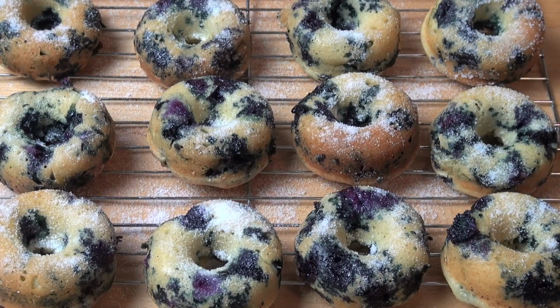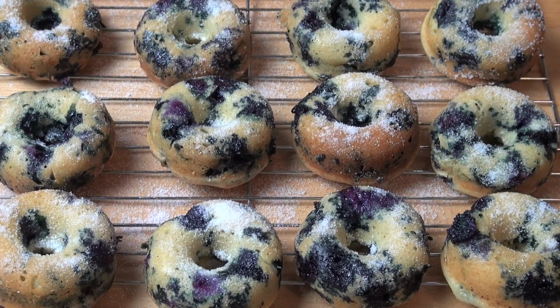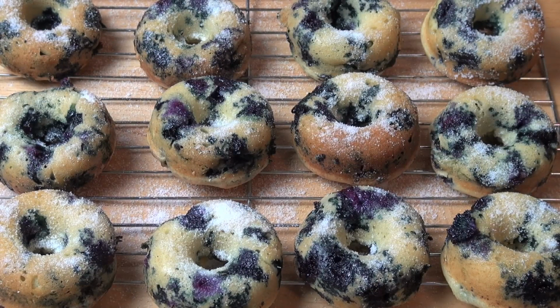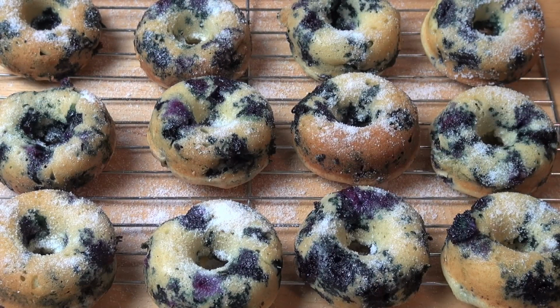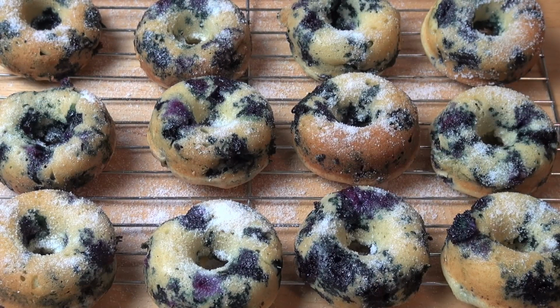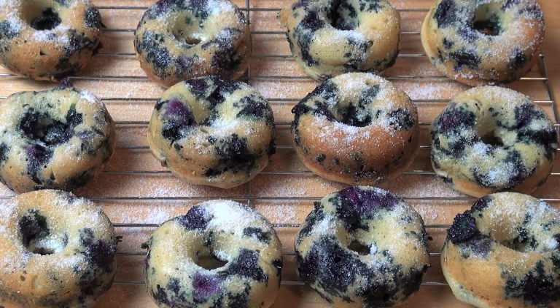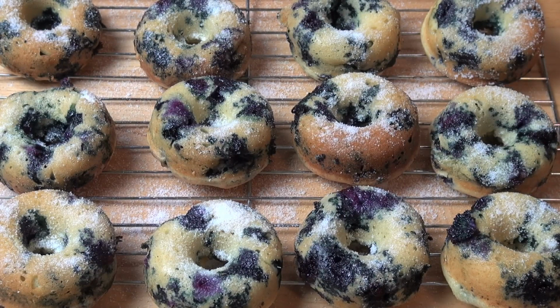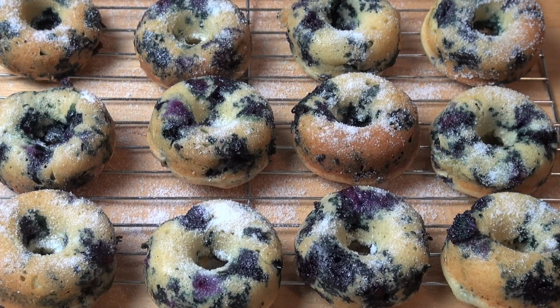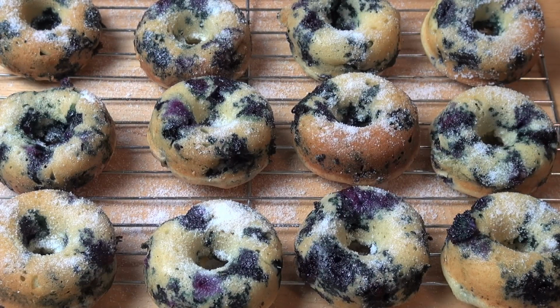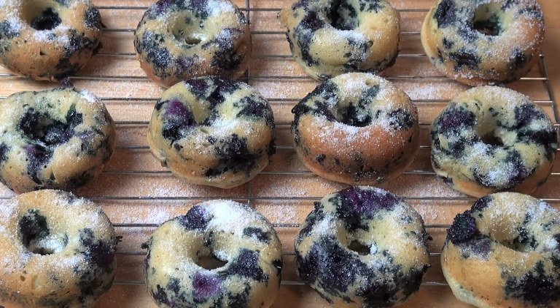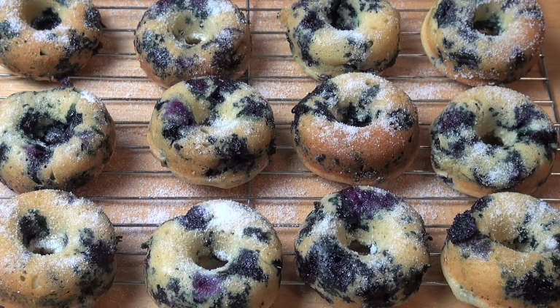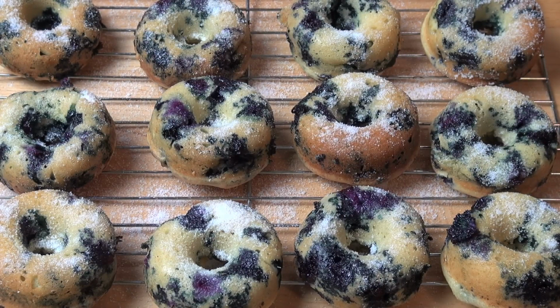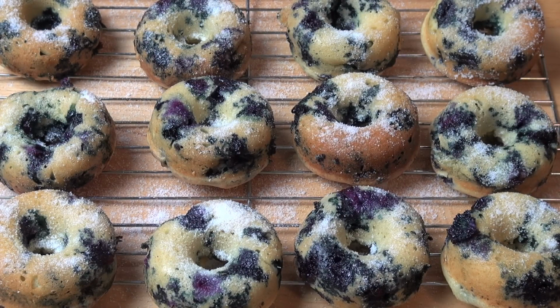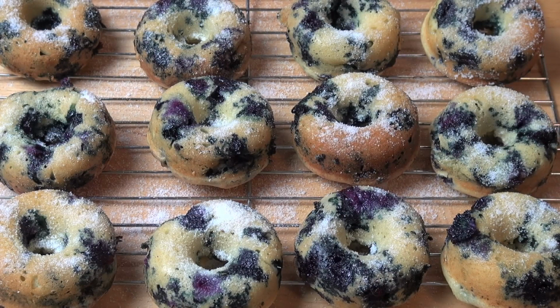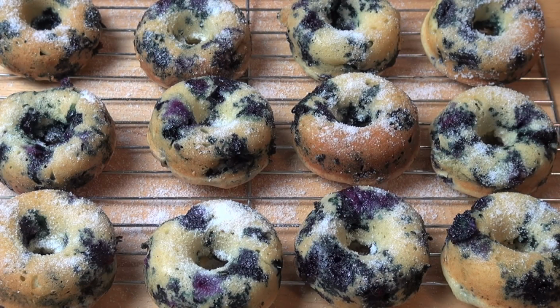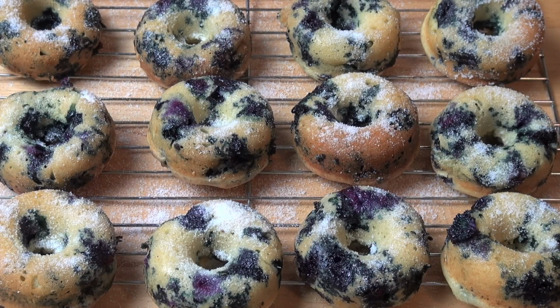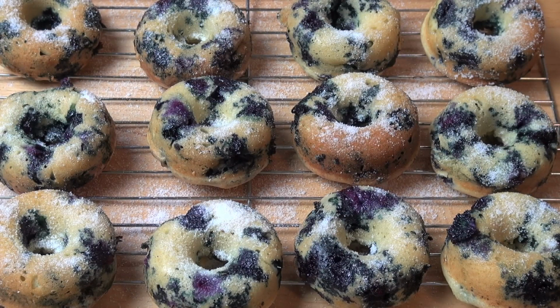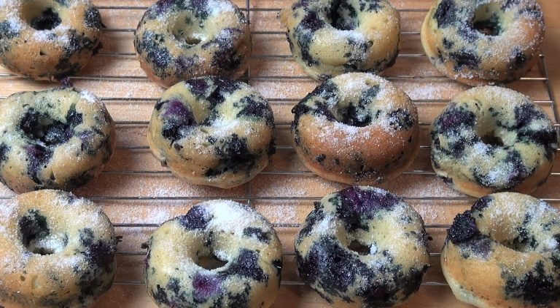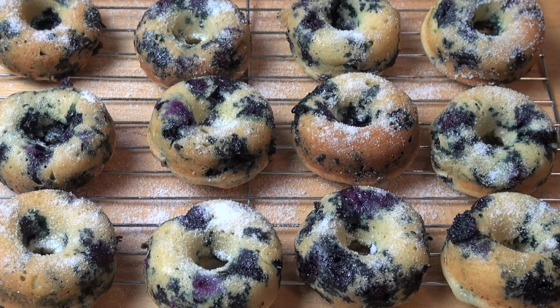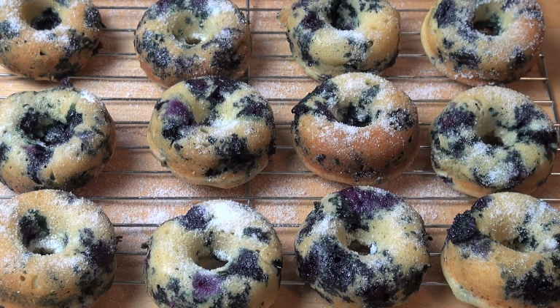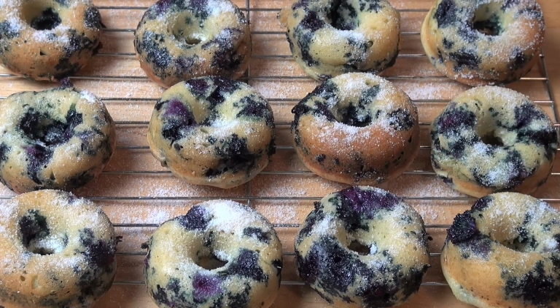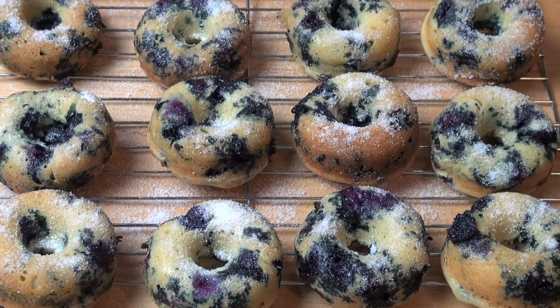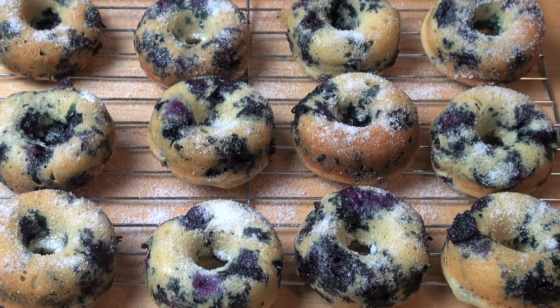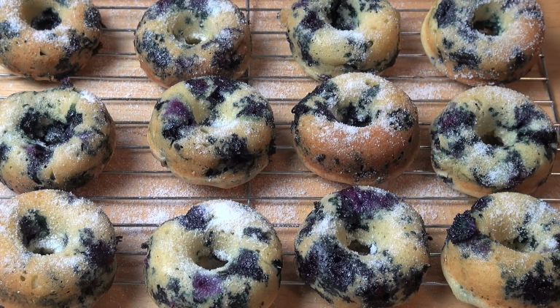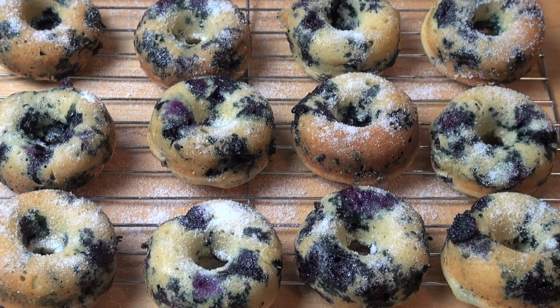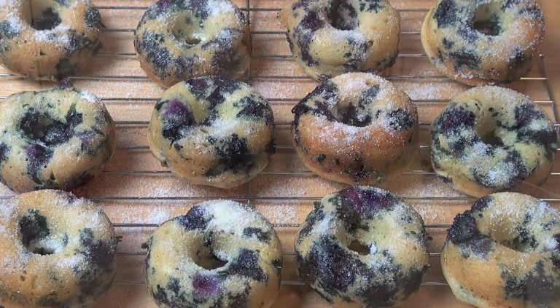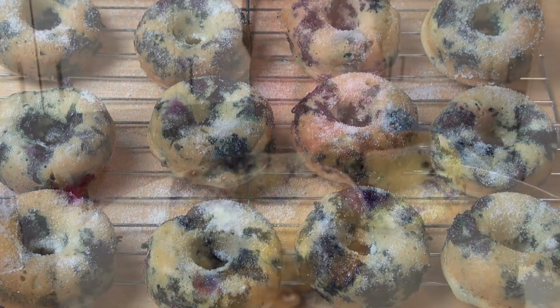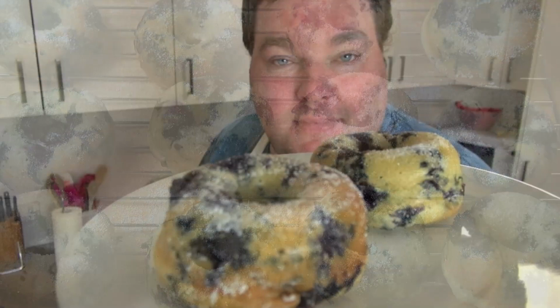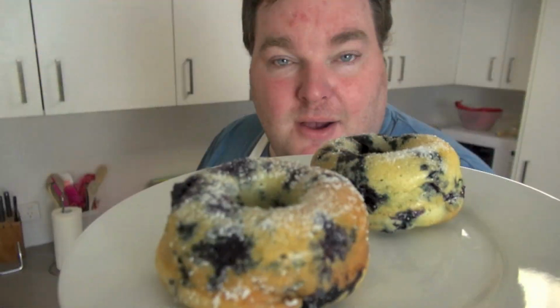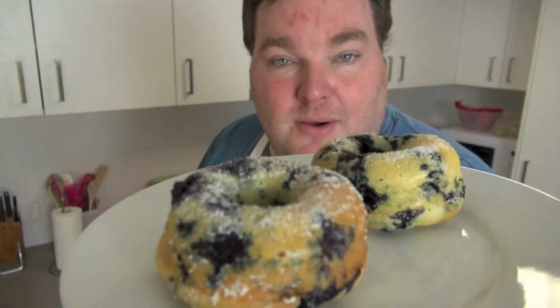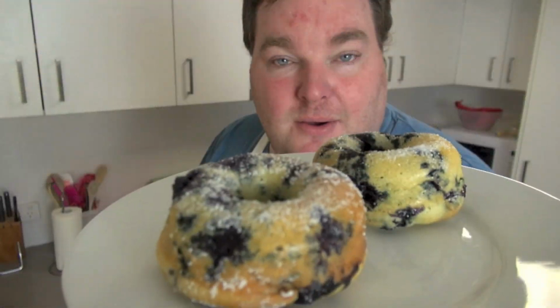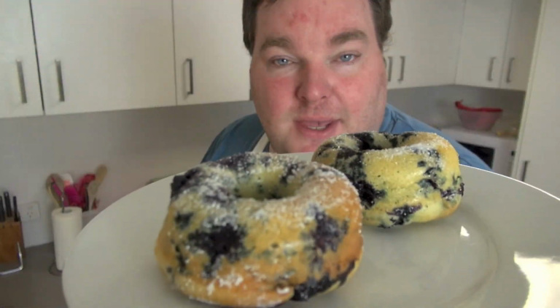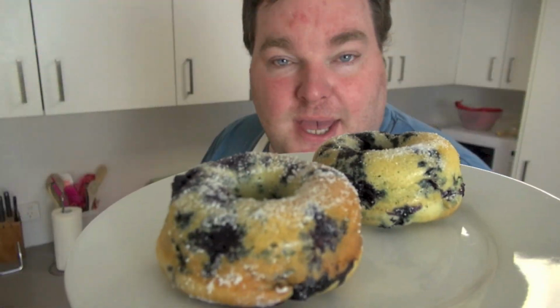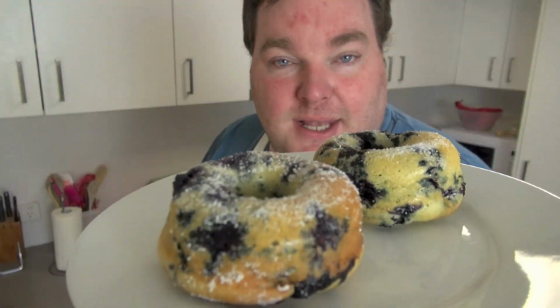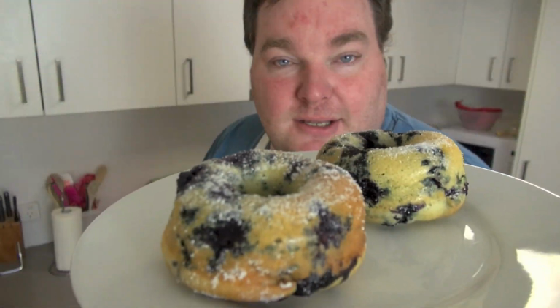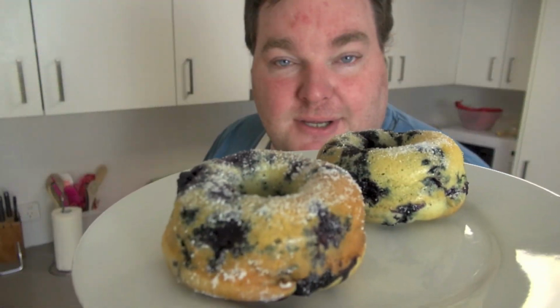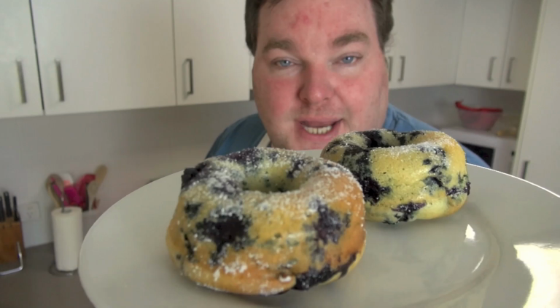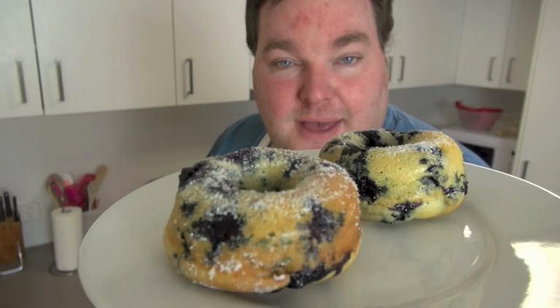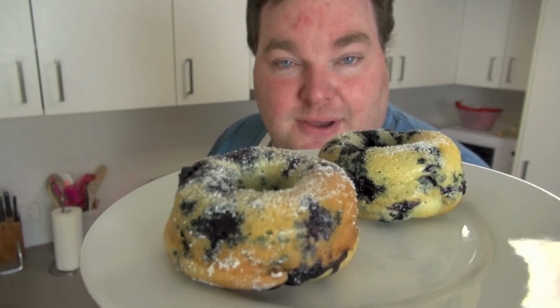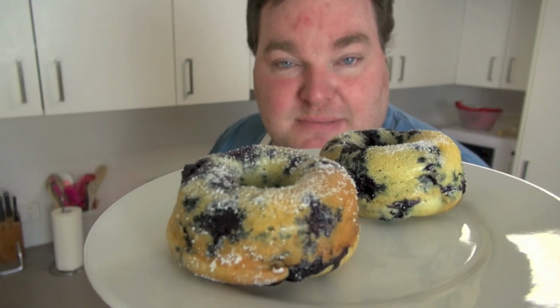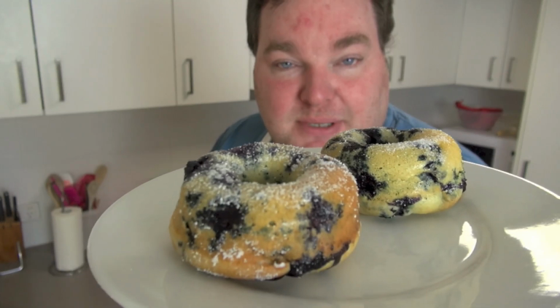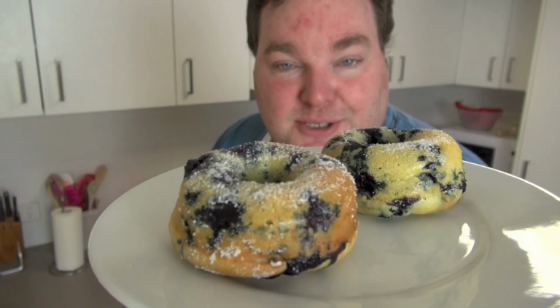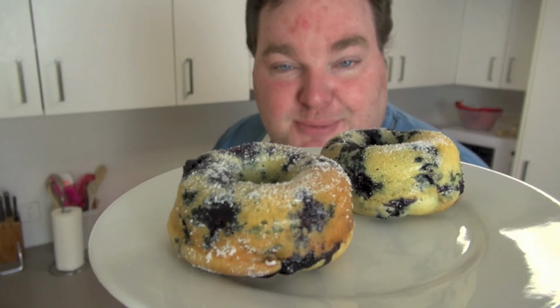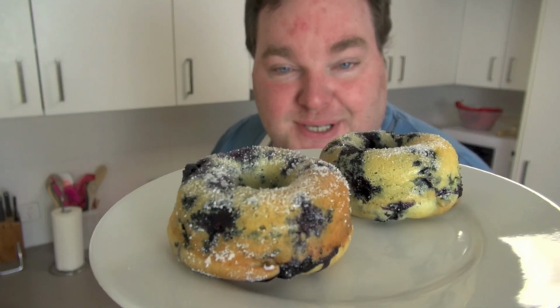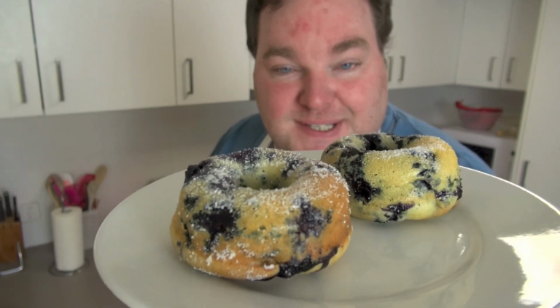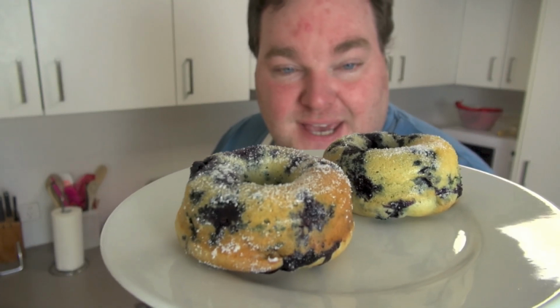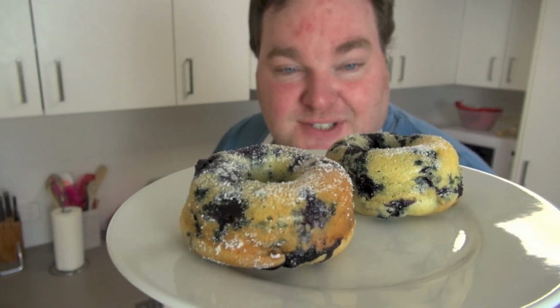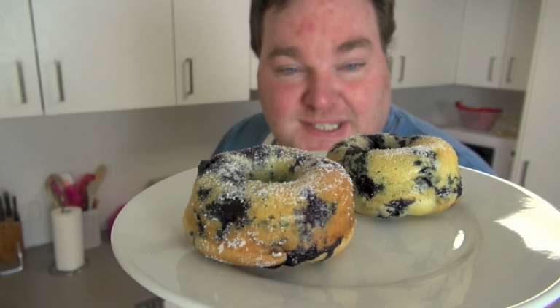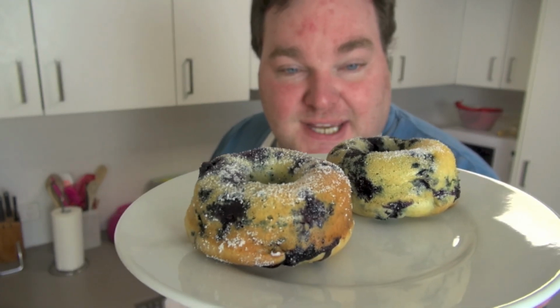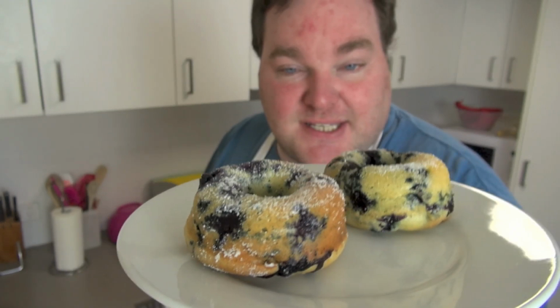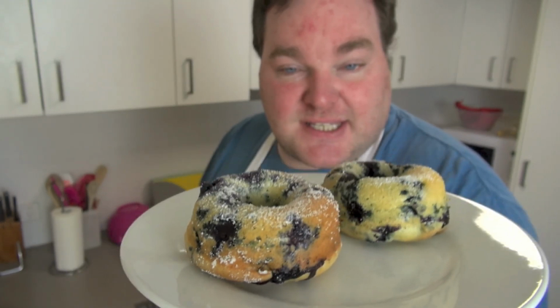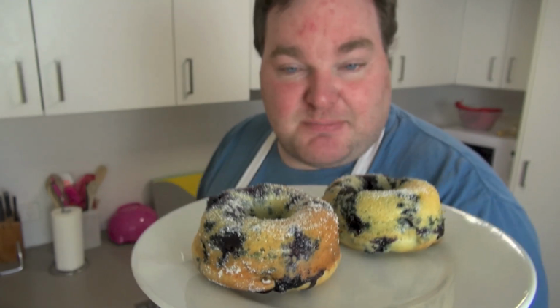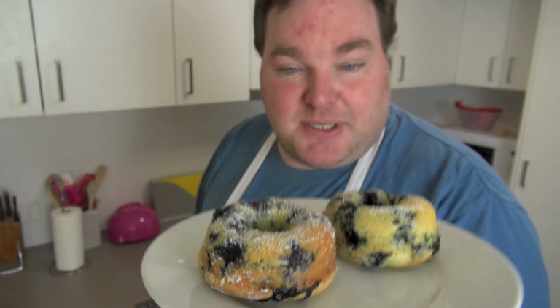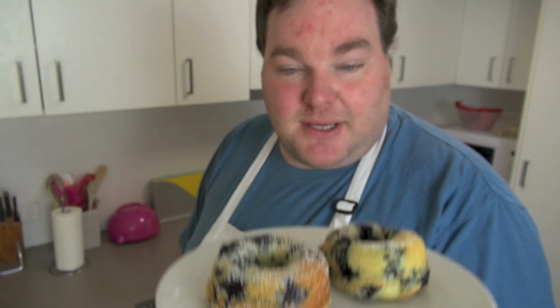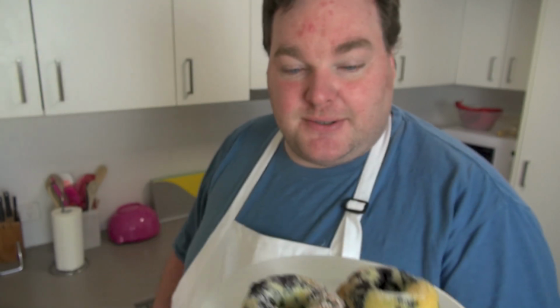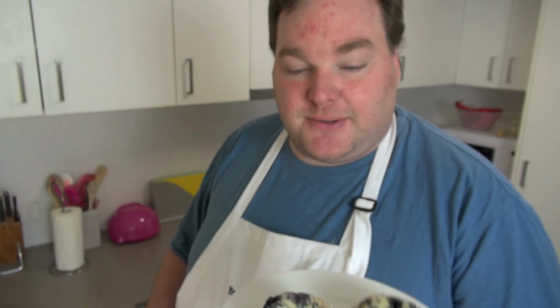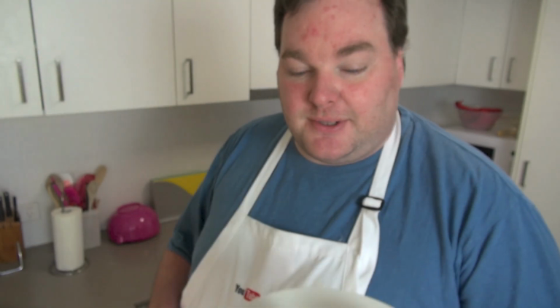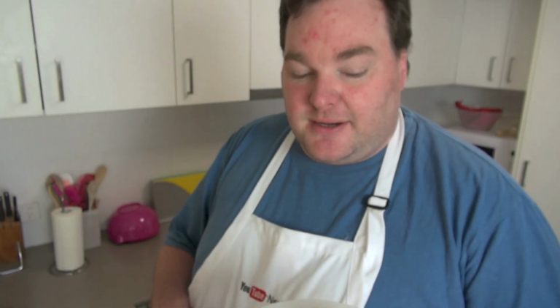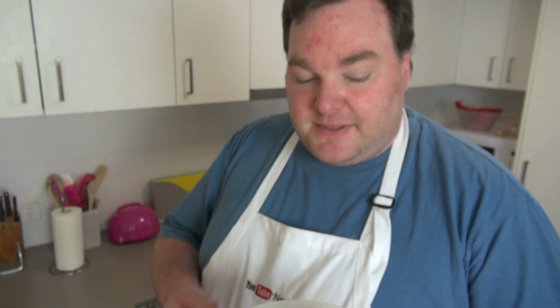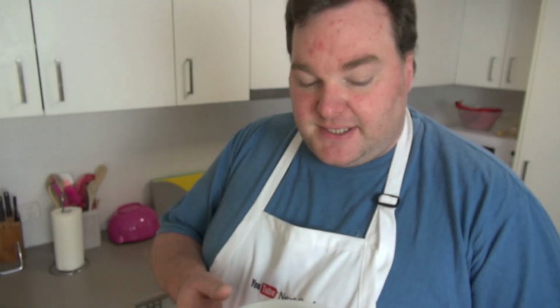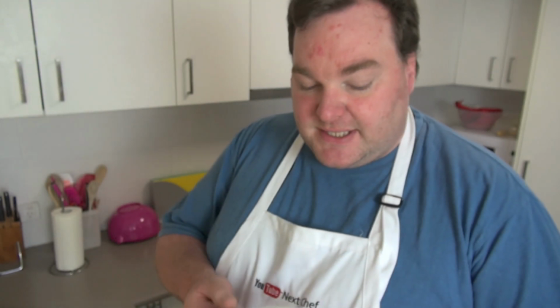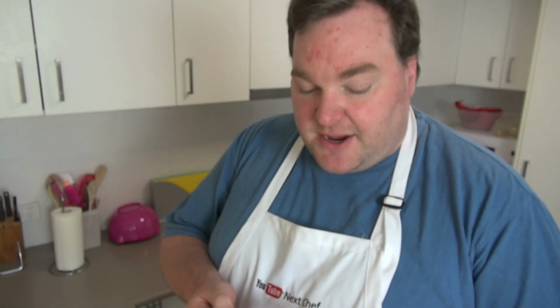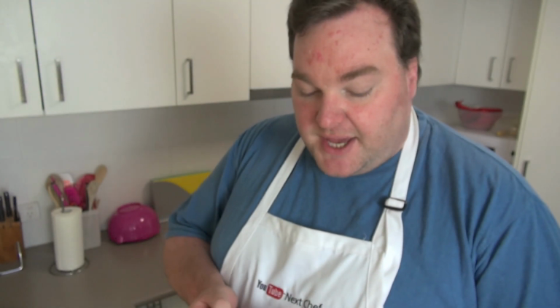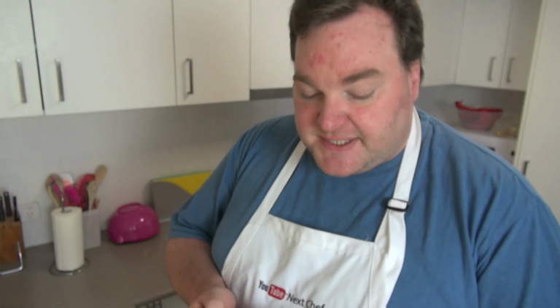I'm not going to leave them long though — I'm going to have a bite right now. Look at how those blueberries have just exploded all over these doughnuts.